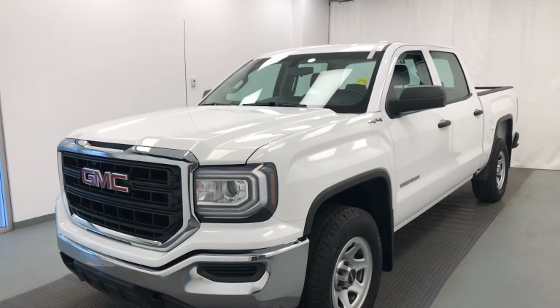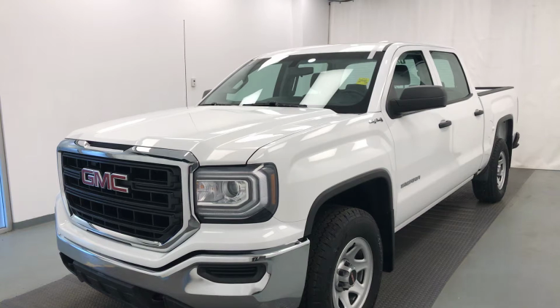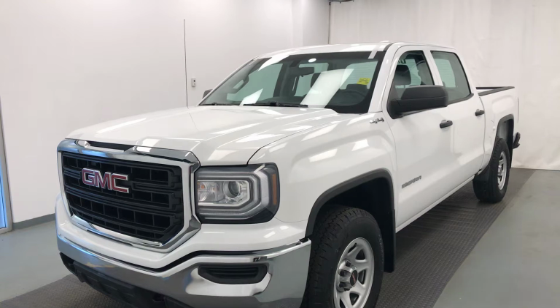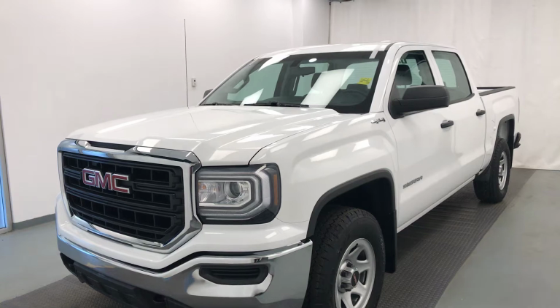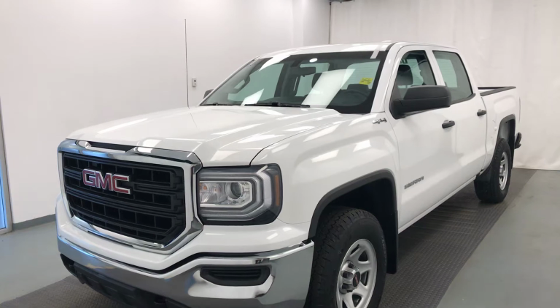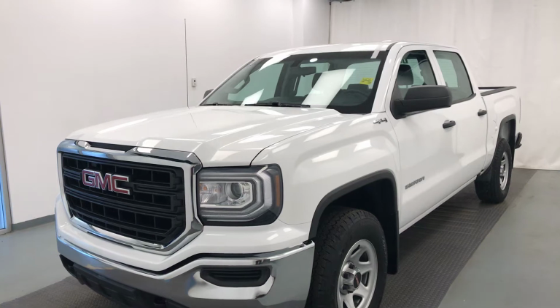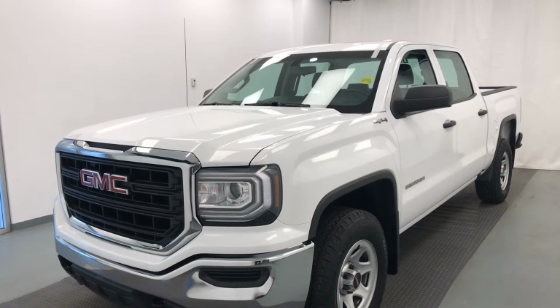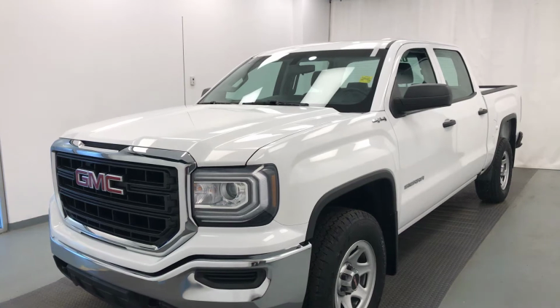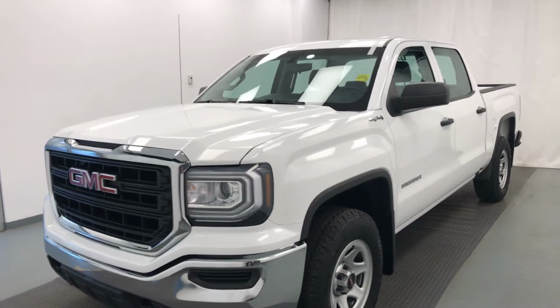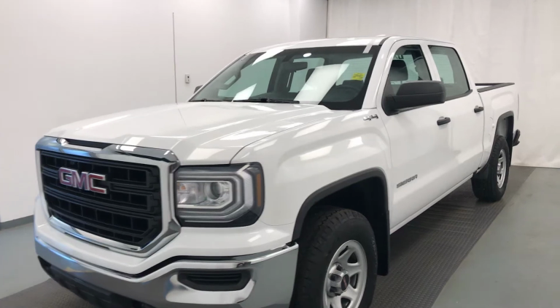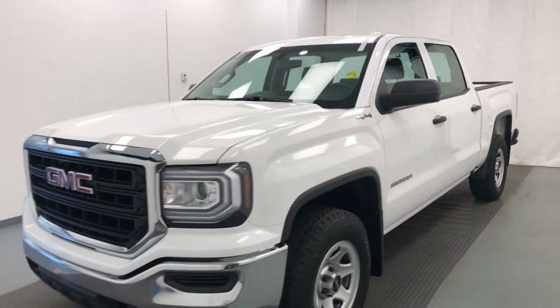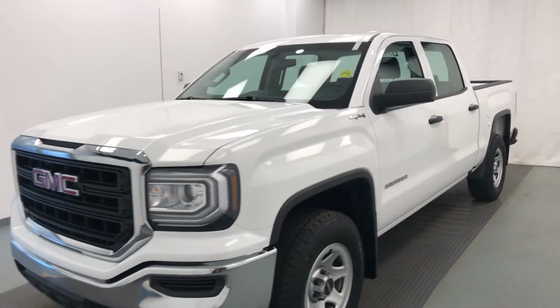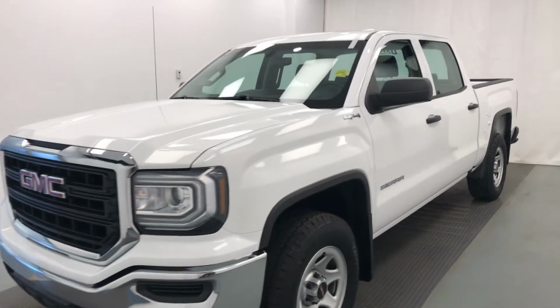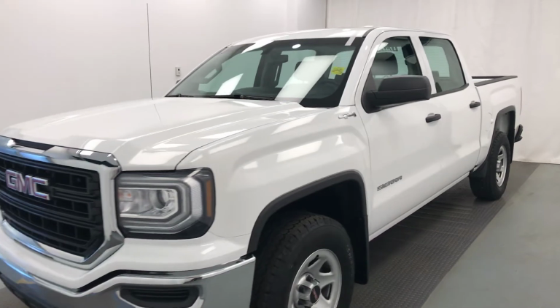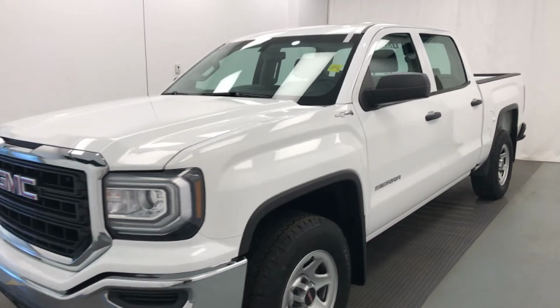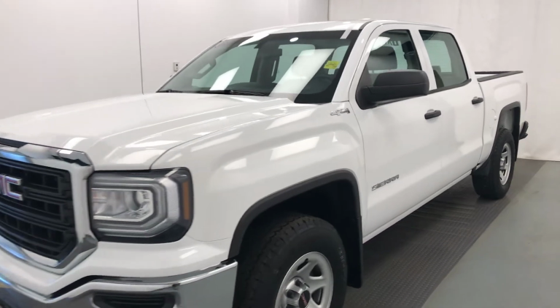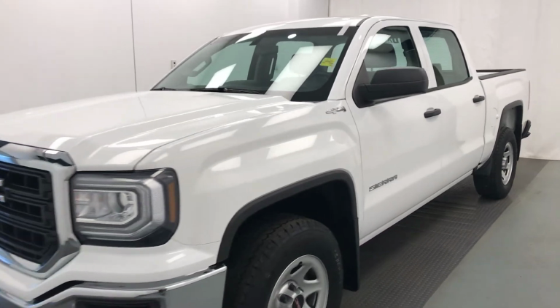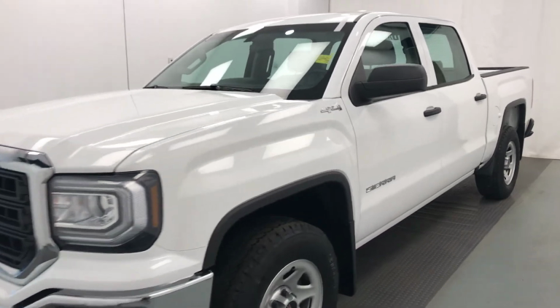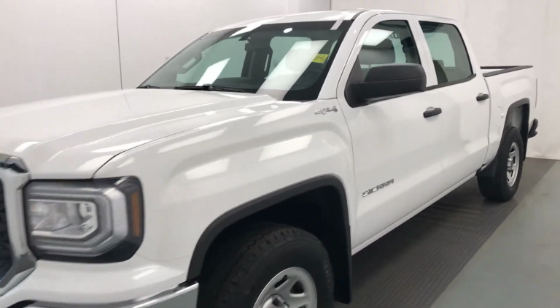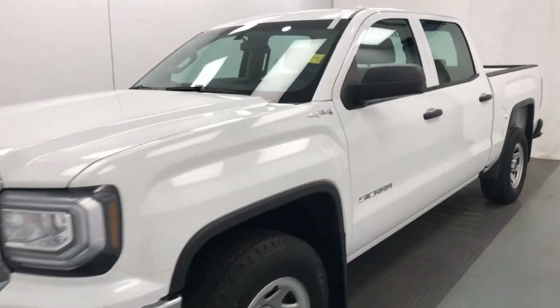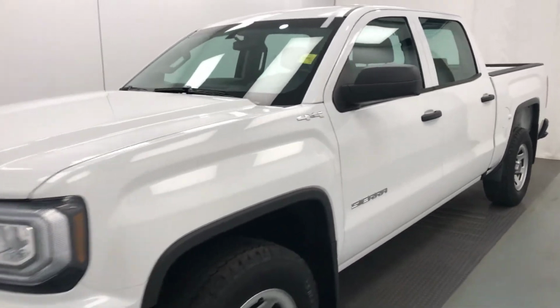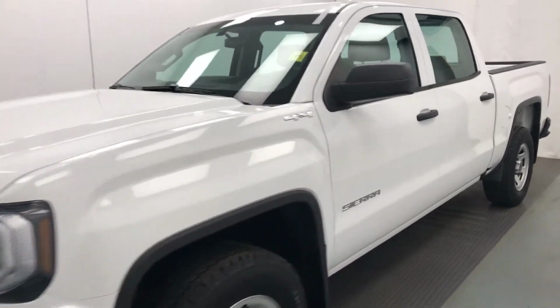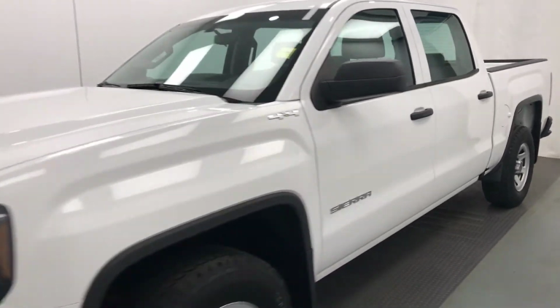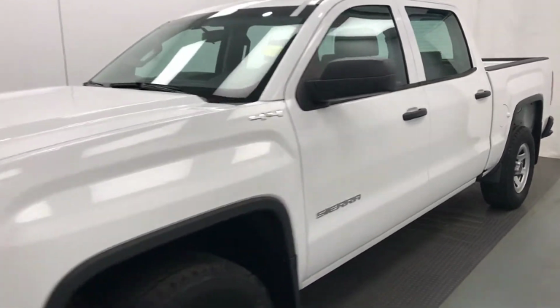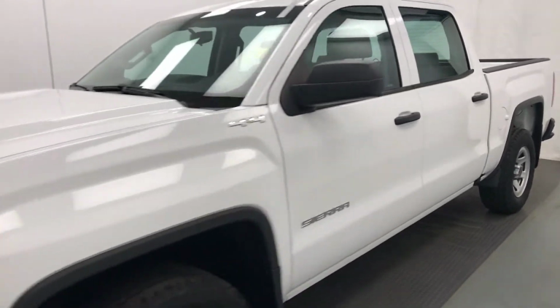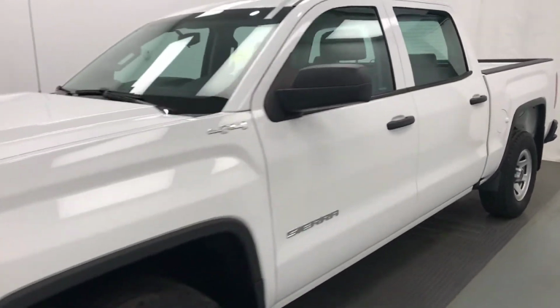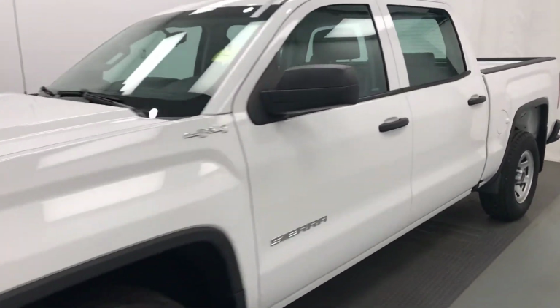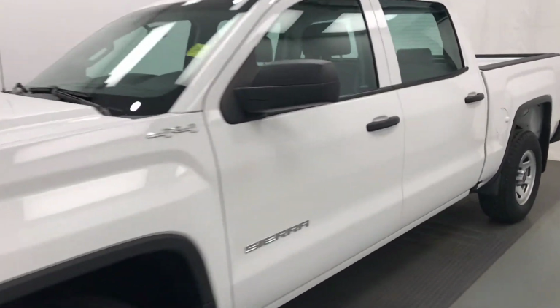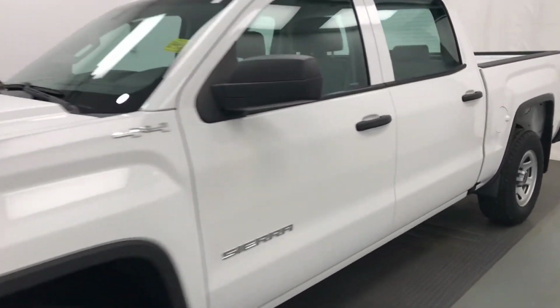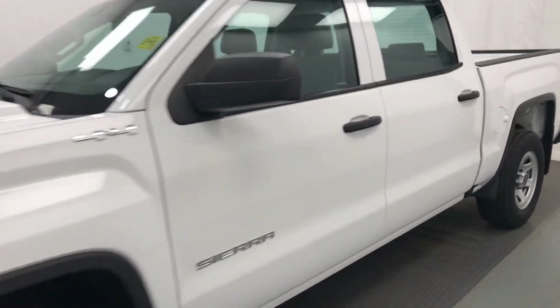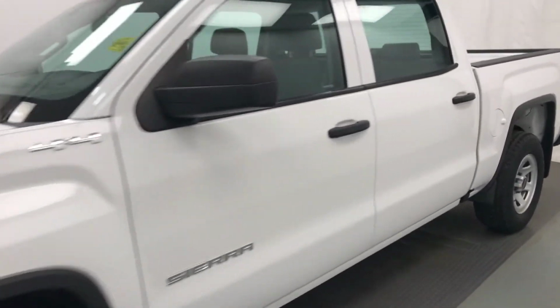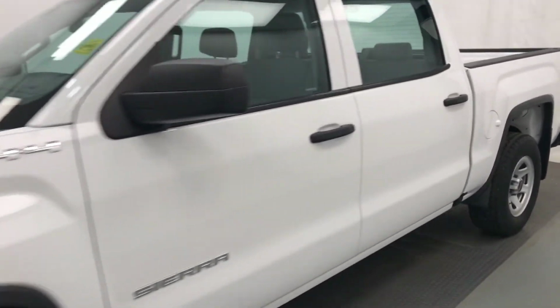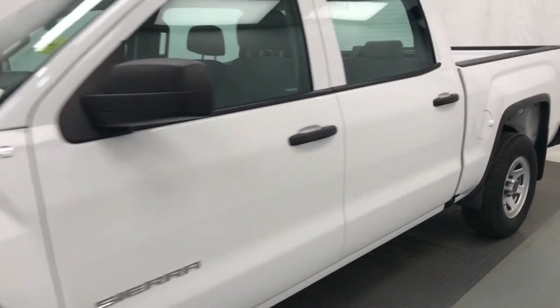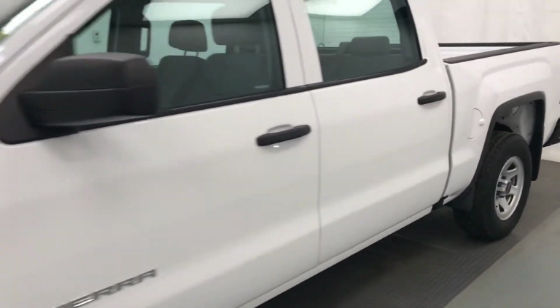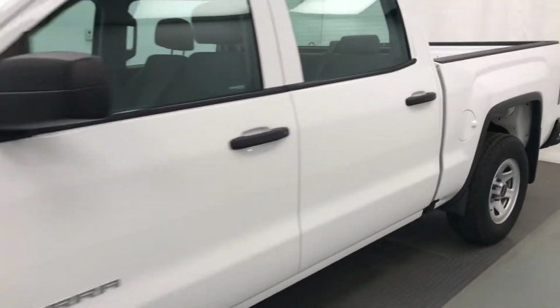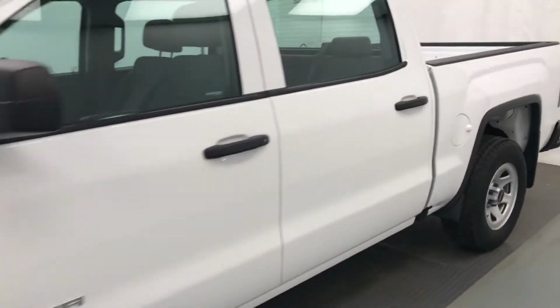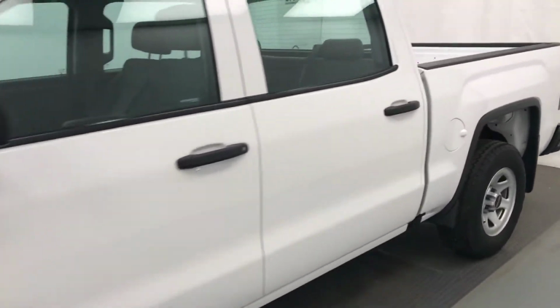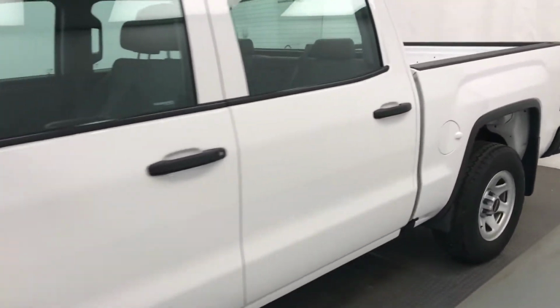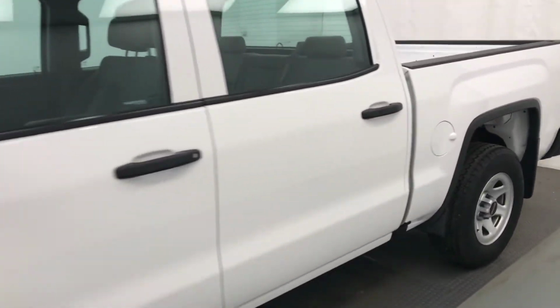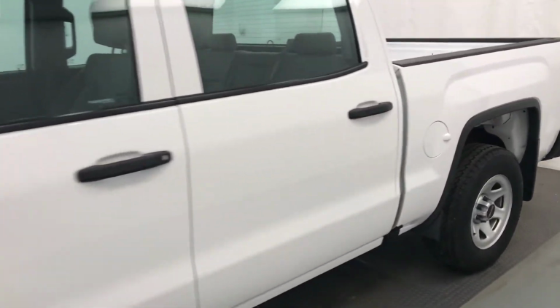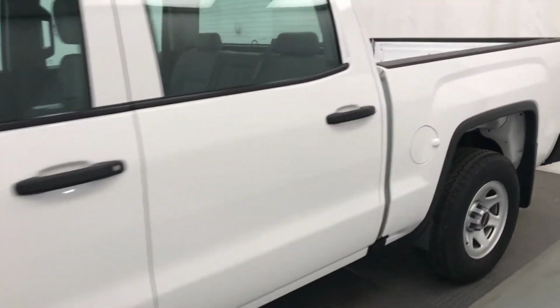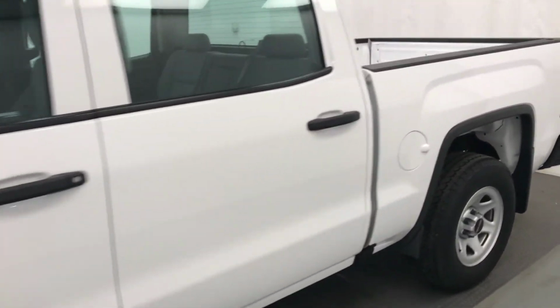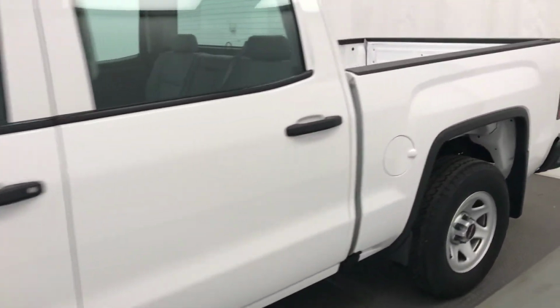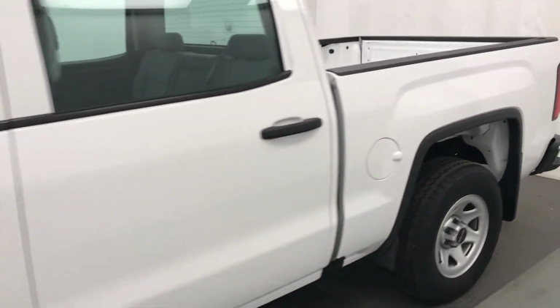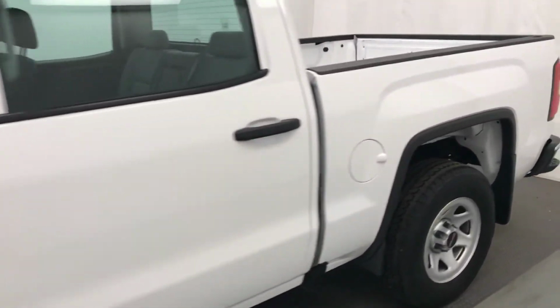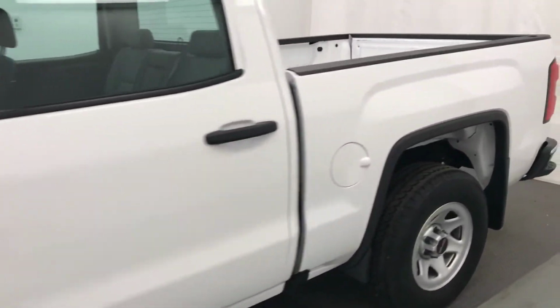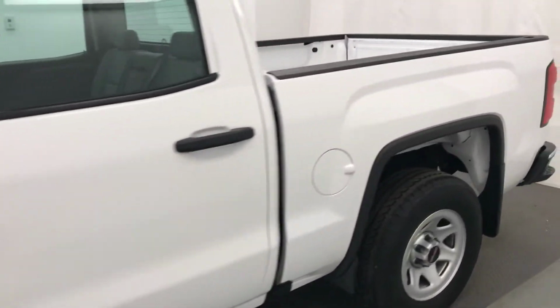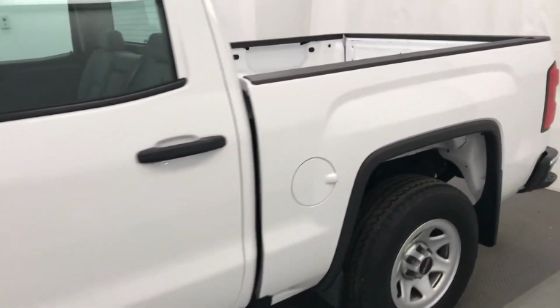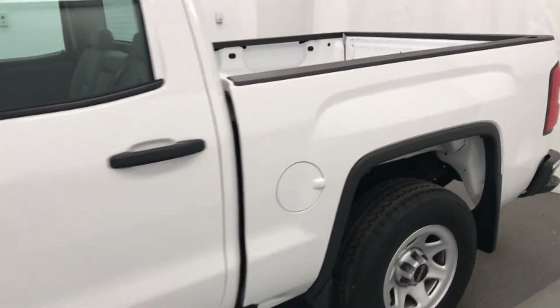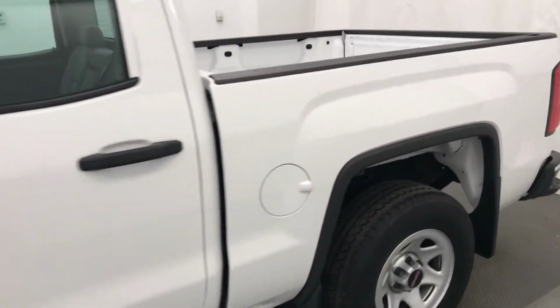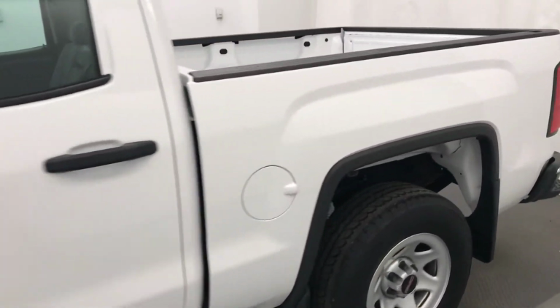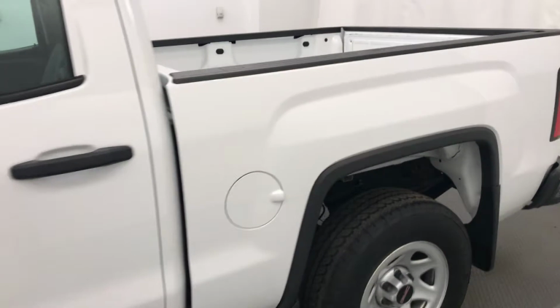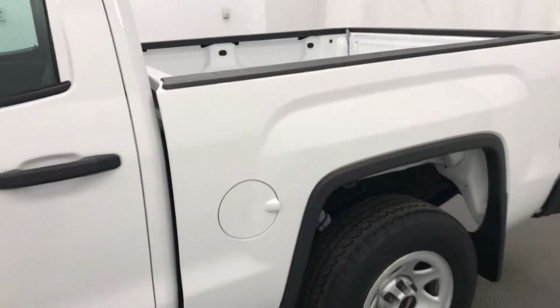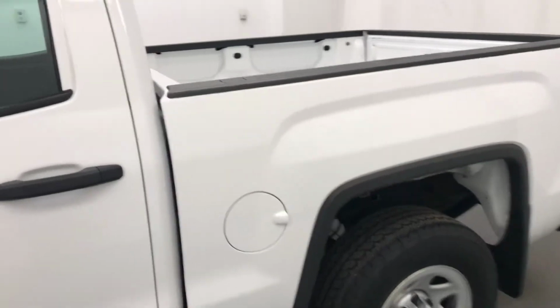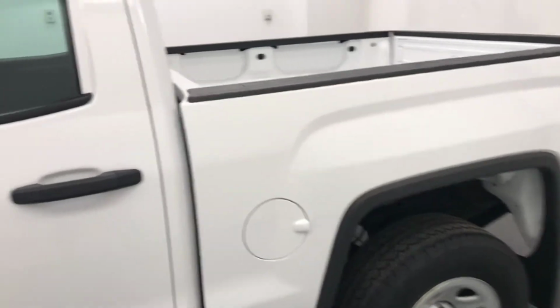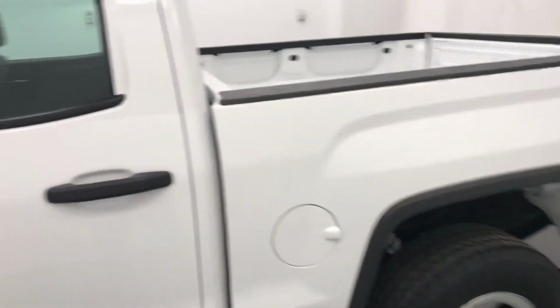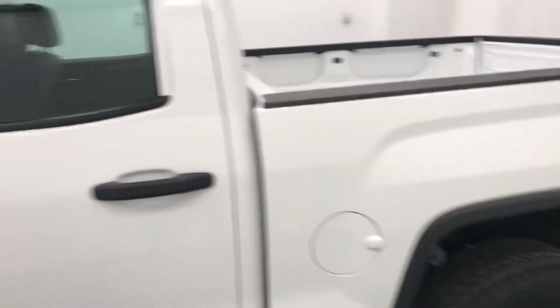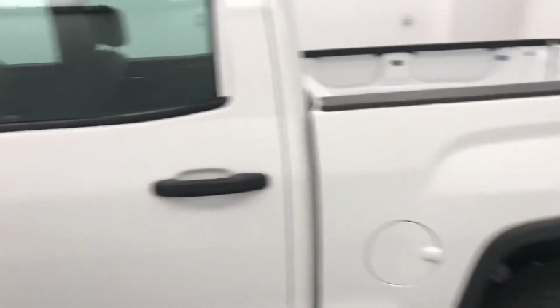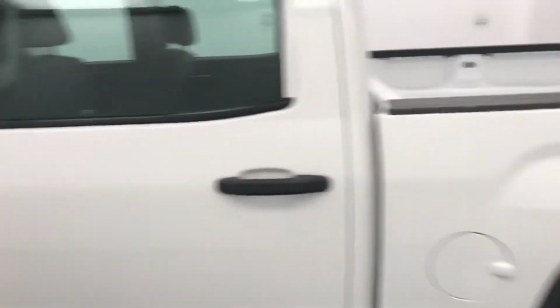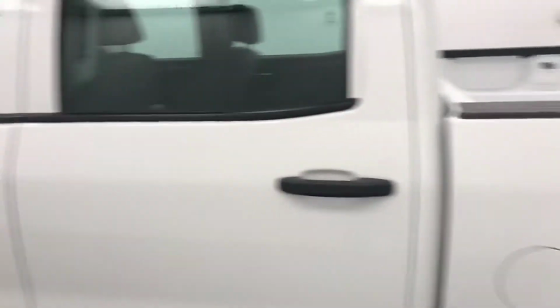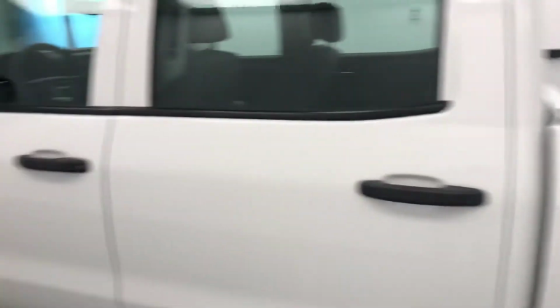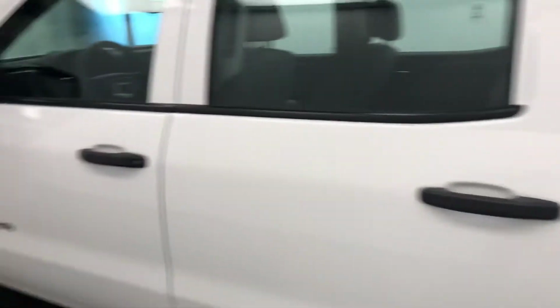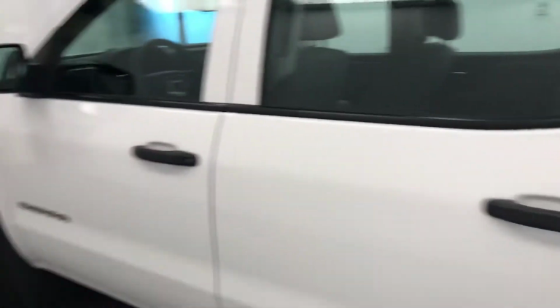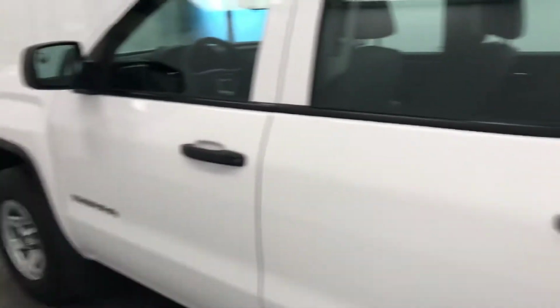Today we're viewing stock number 202-375, a 2016 GMC 1500. Our exterior color is white.